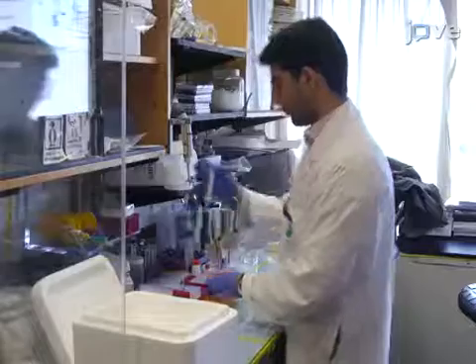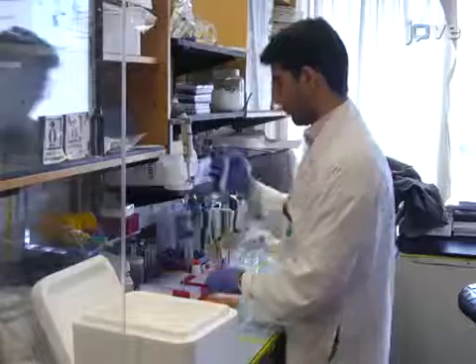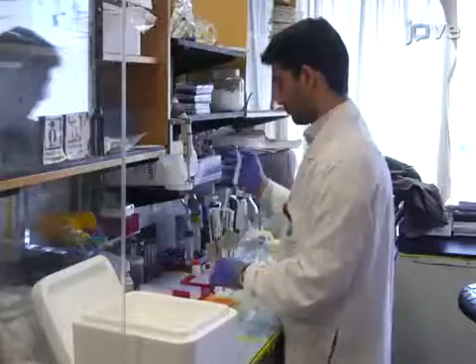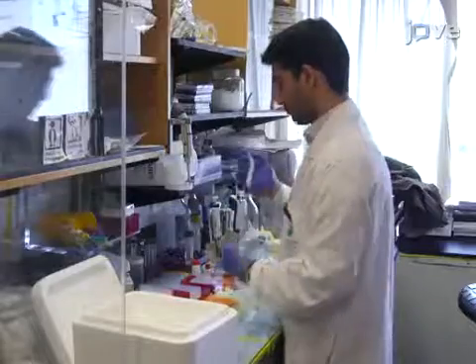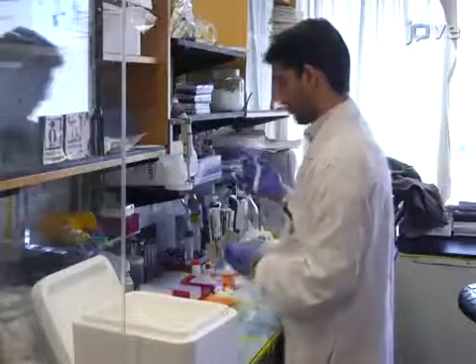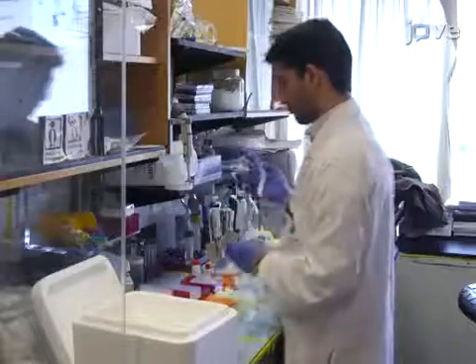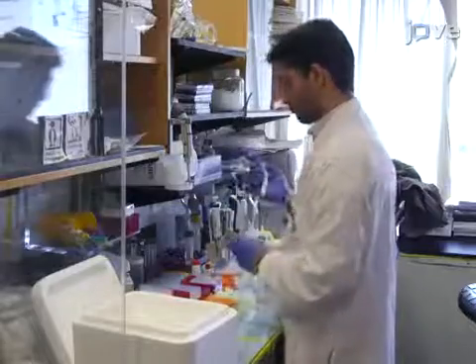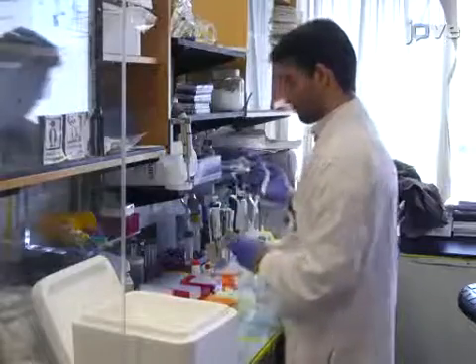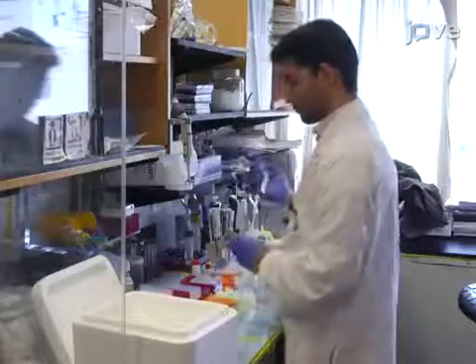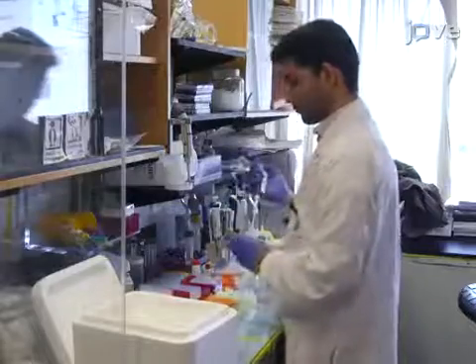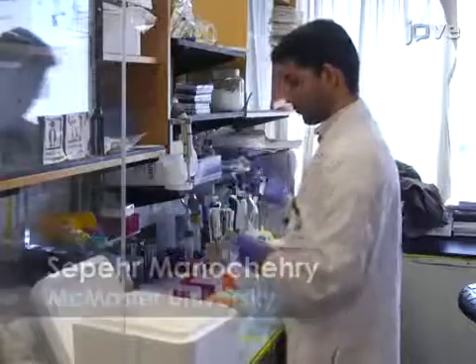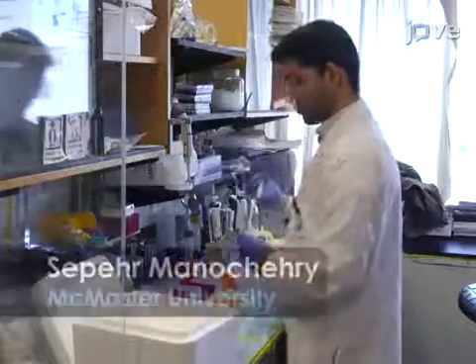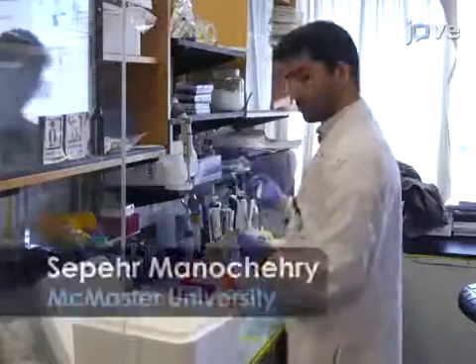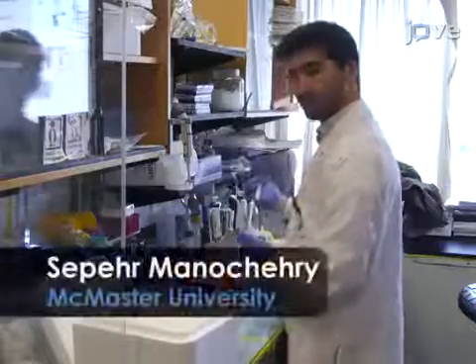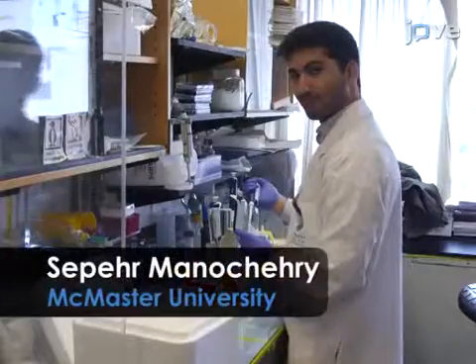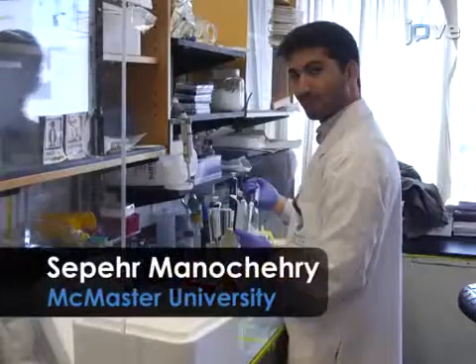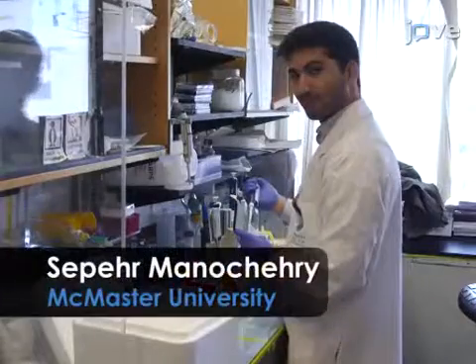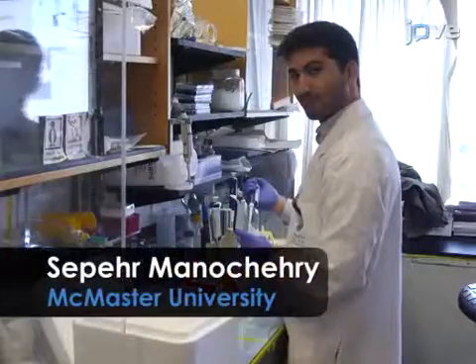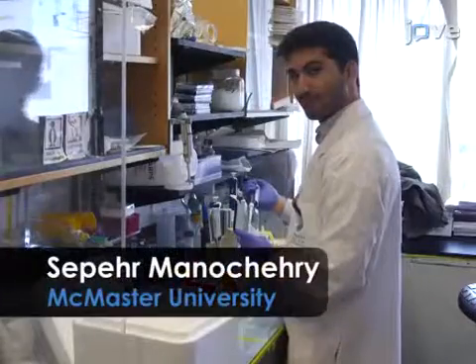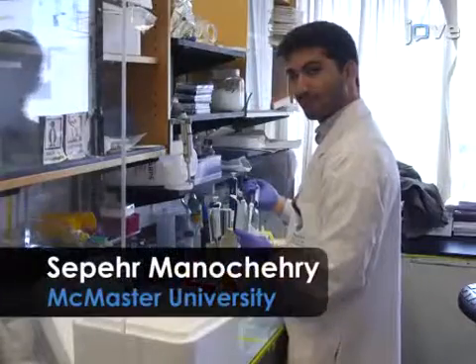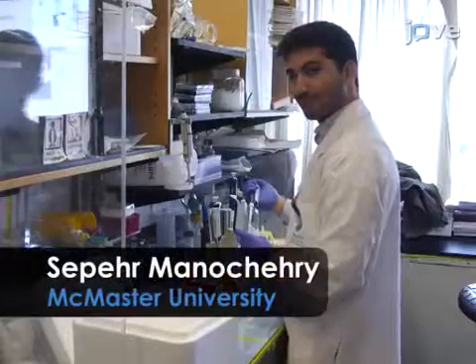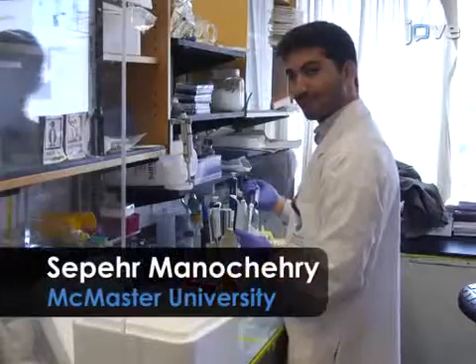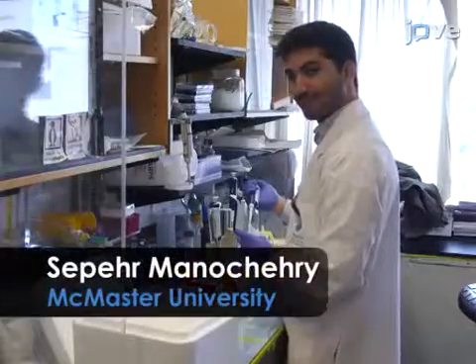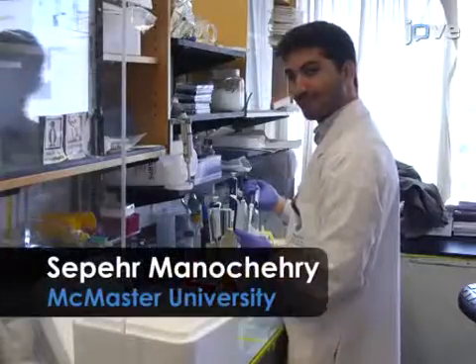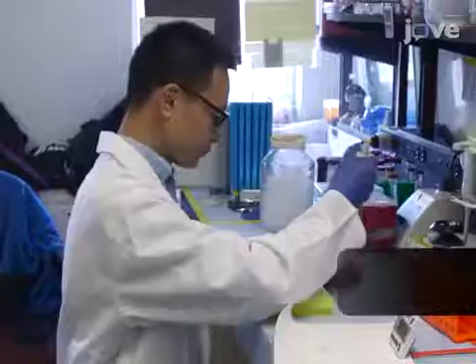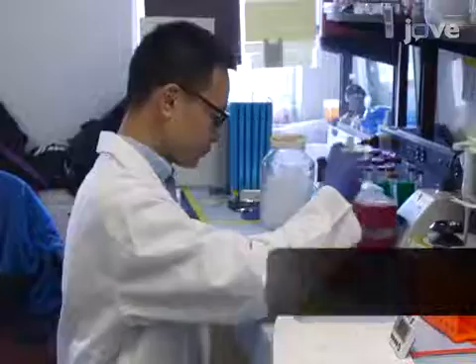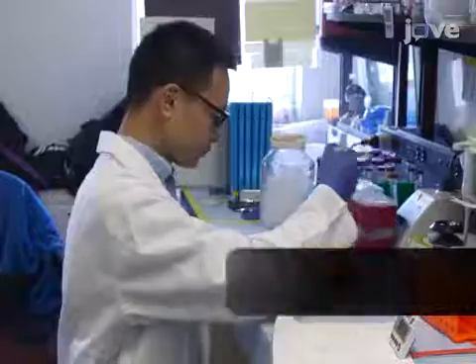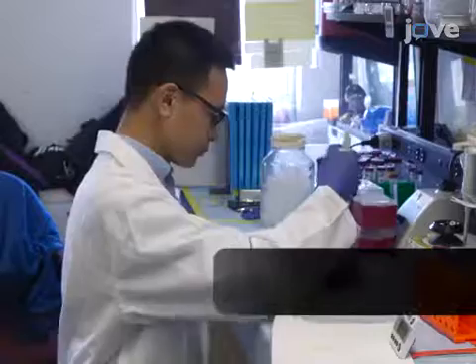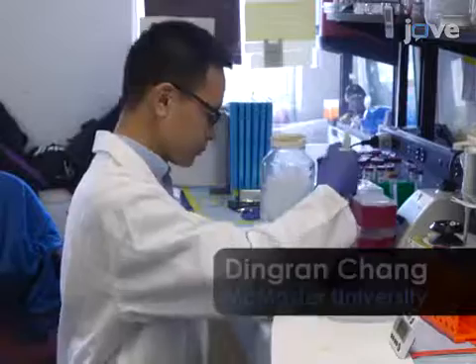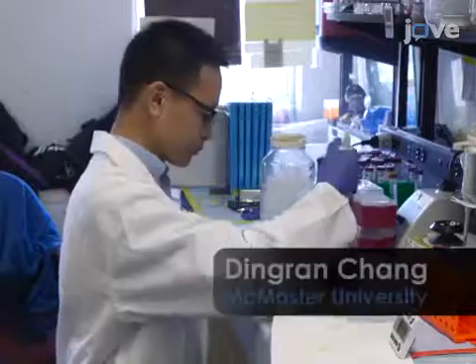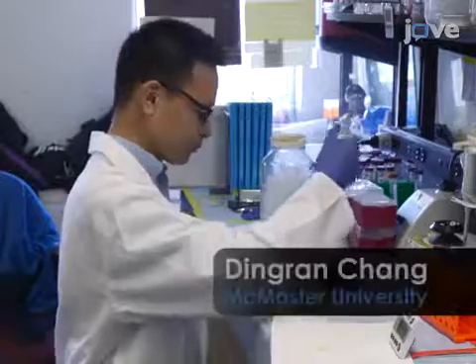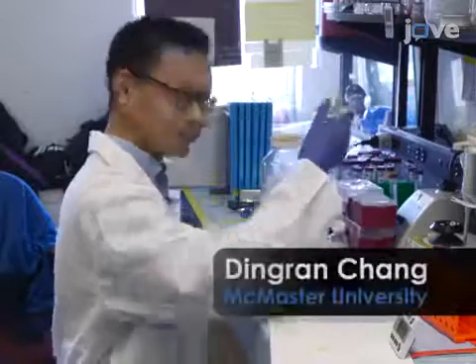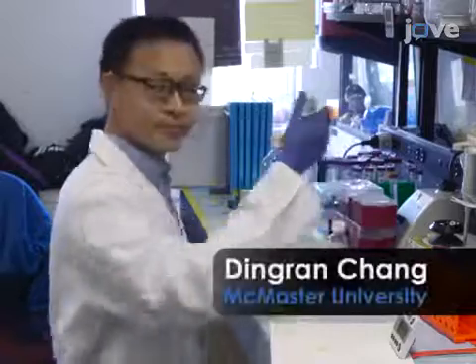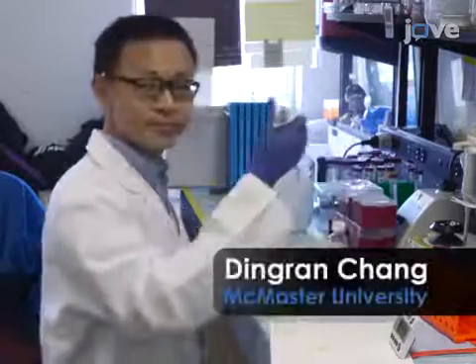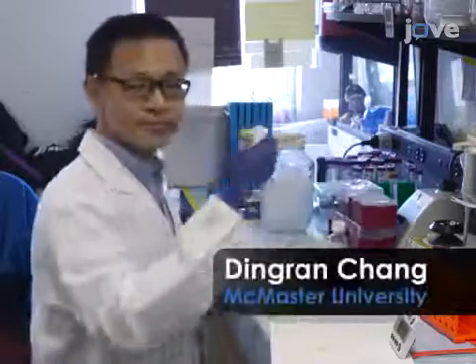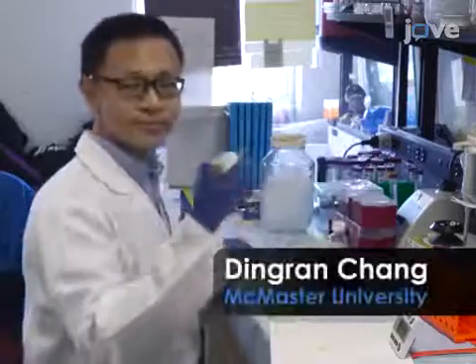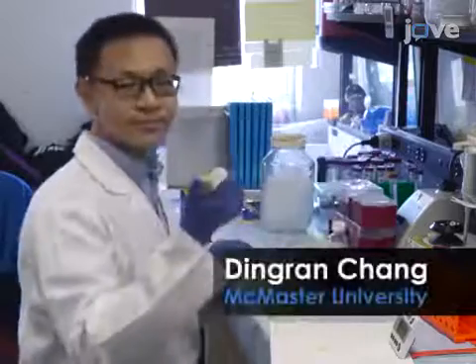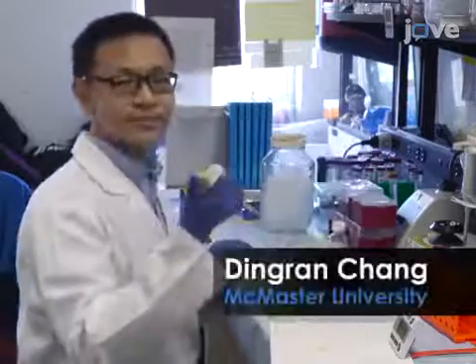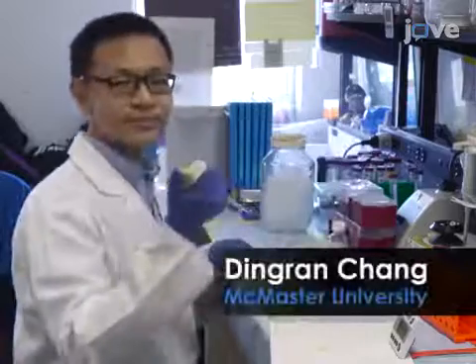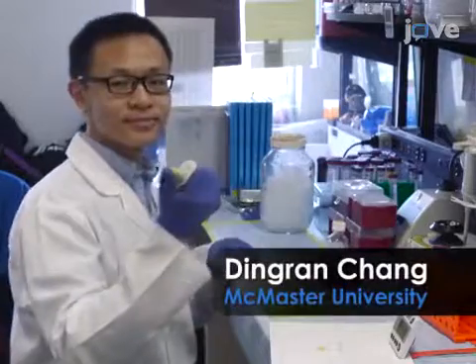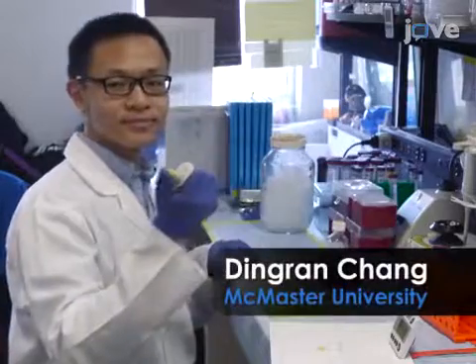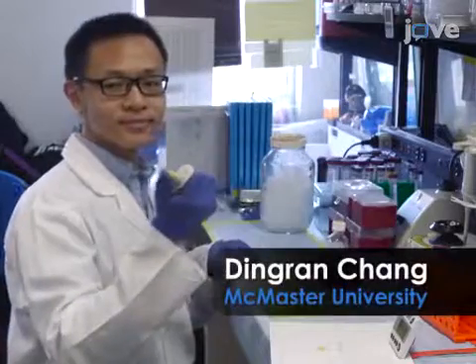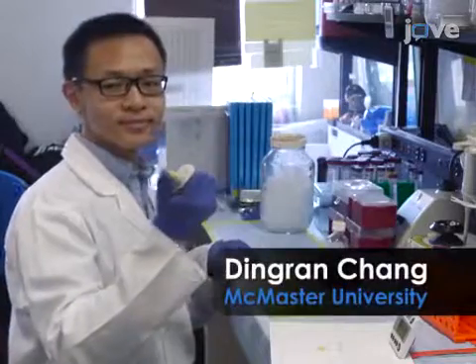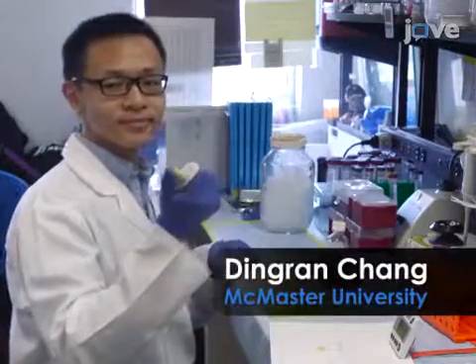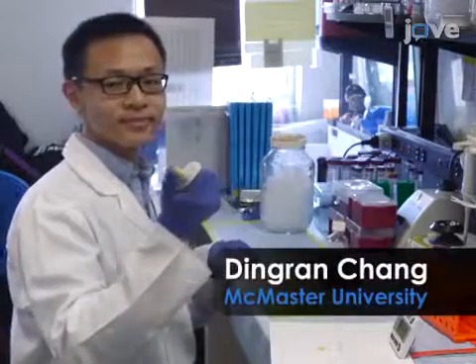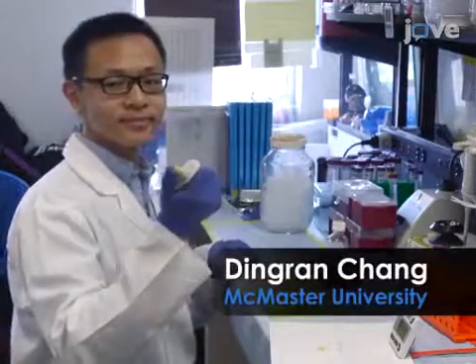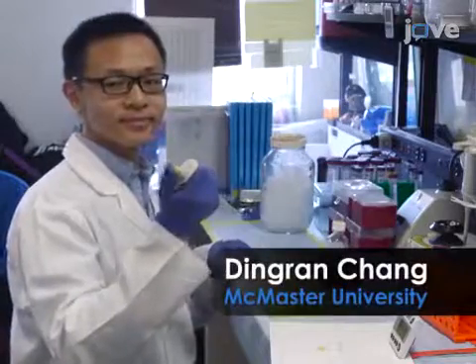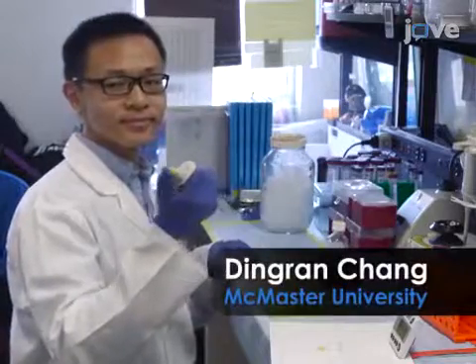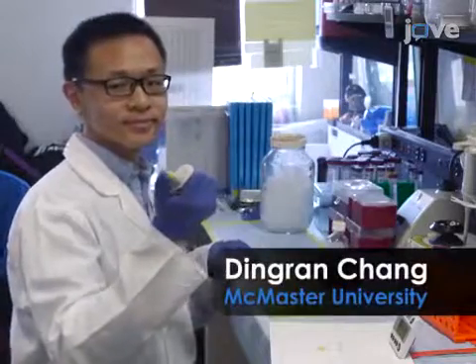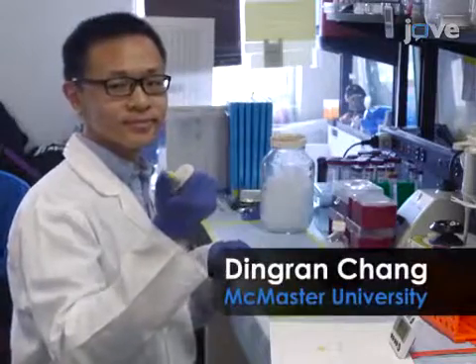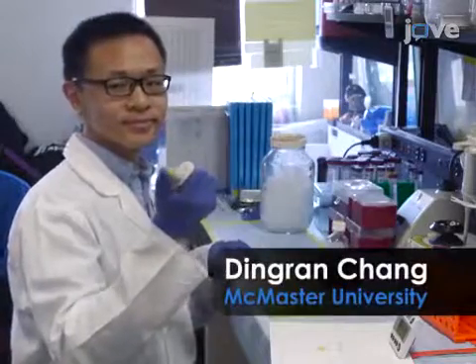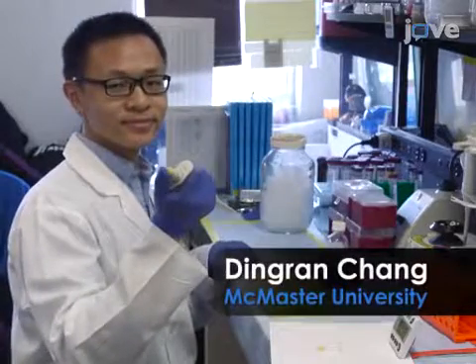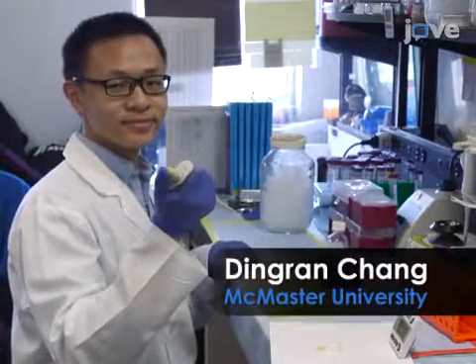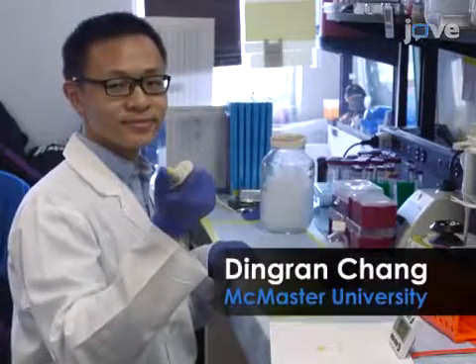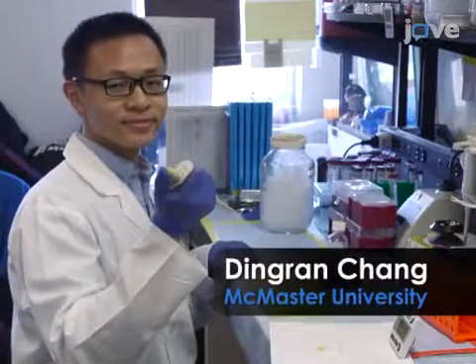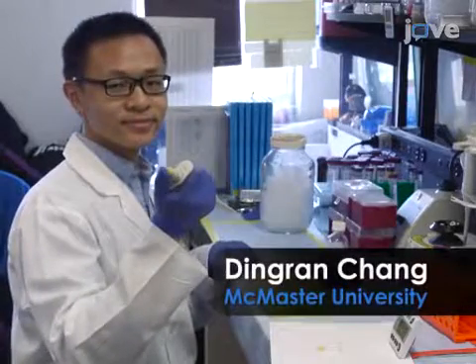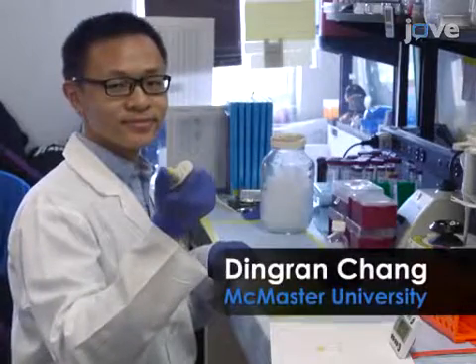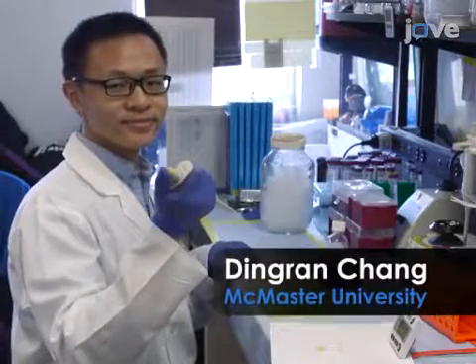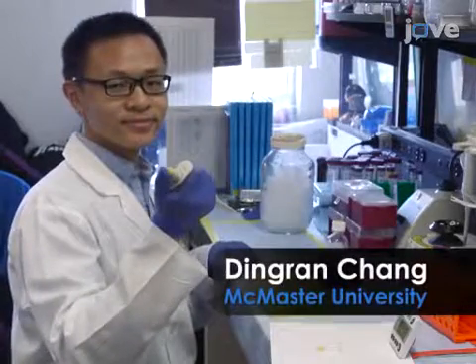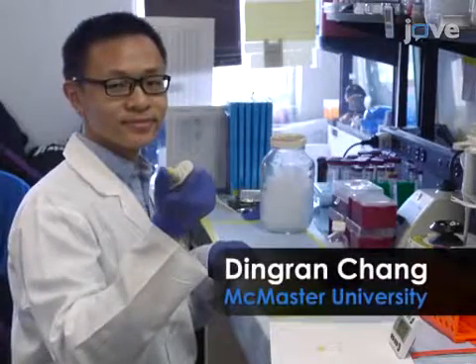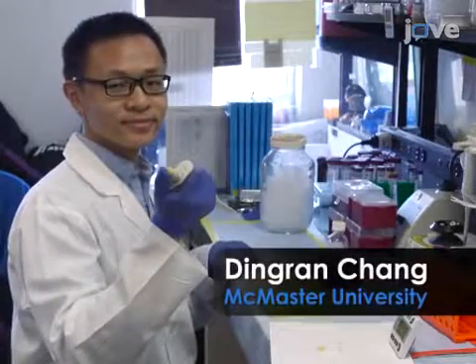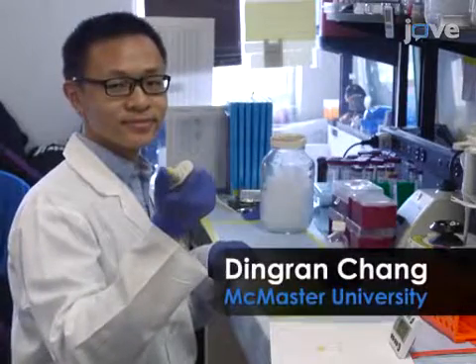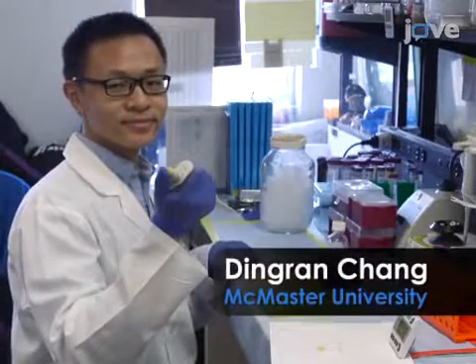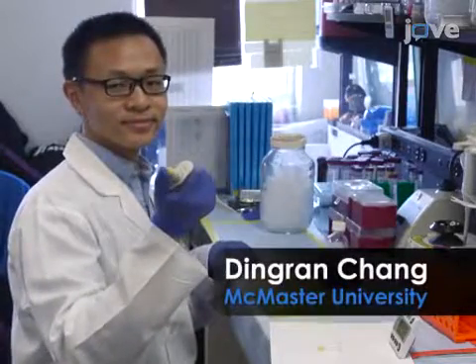Demonstrating the procedure will be Superior Manicherry and Dengrang Chang, graduate students from Dr. Ying Fuli's lab at McMaster University.